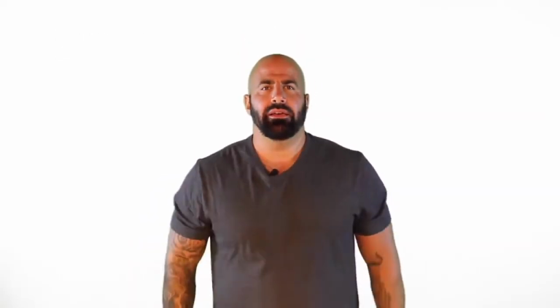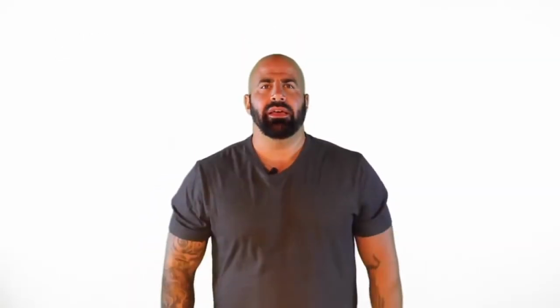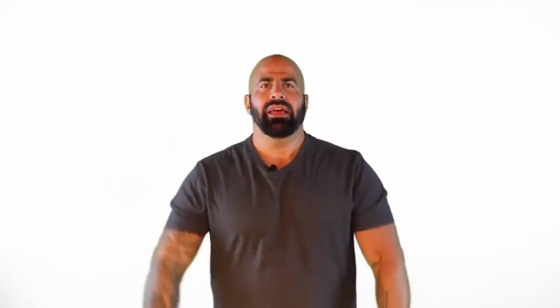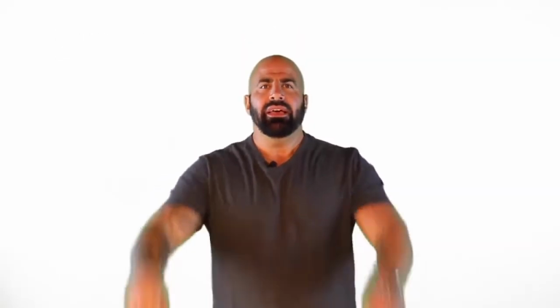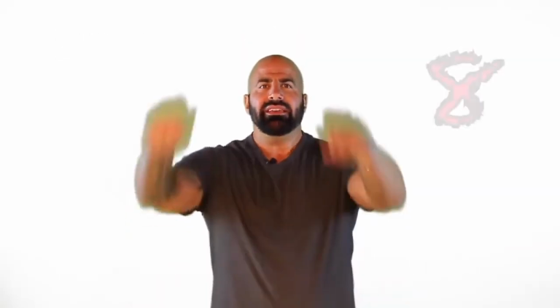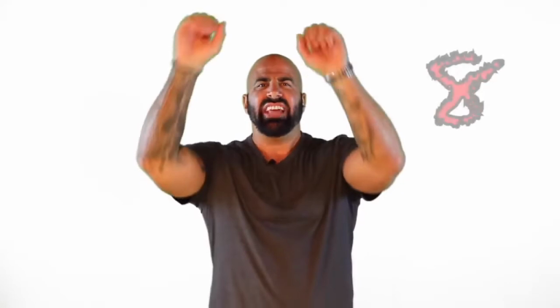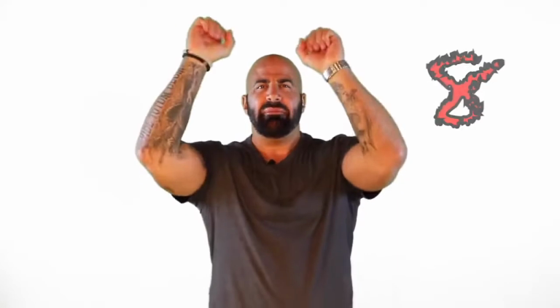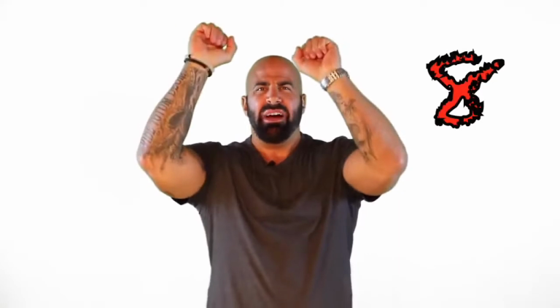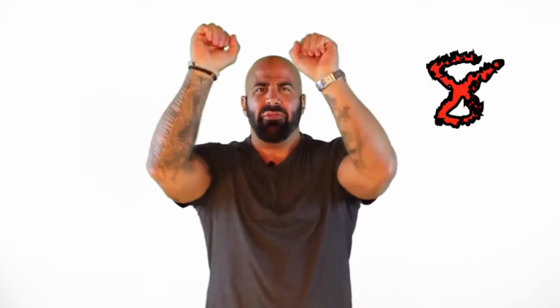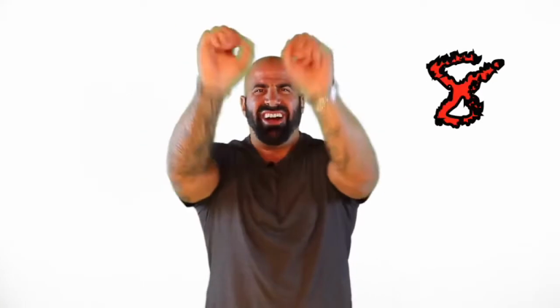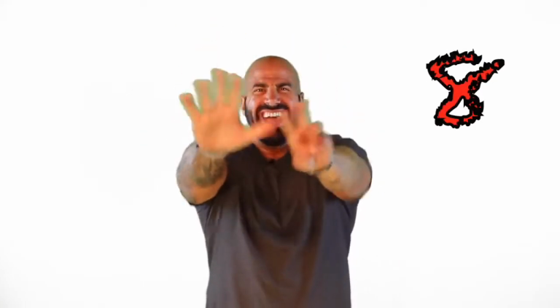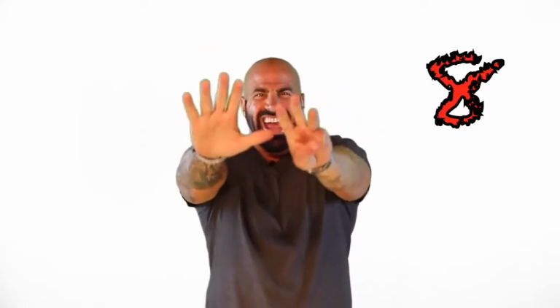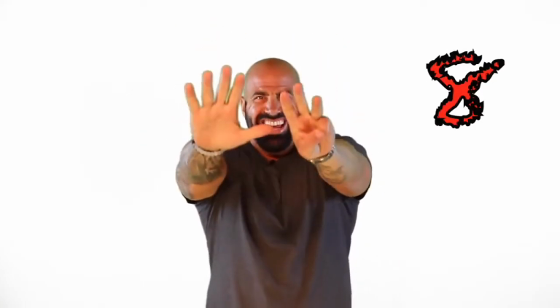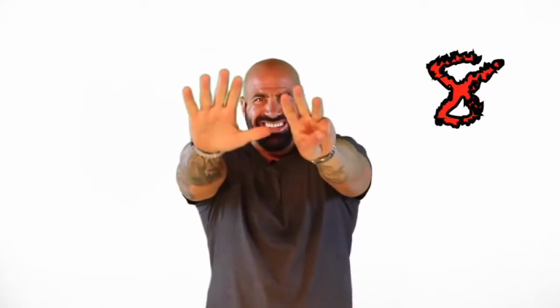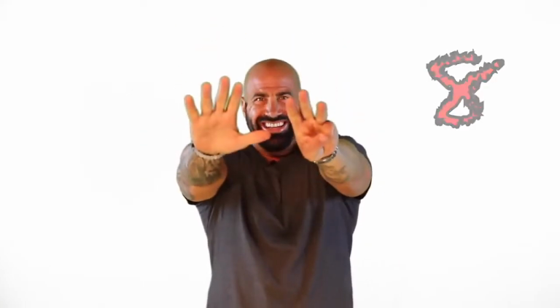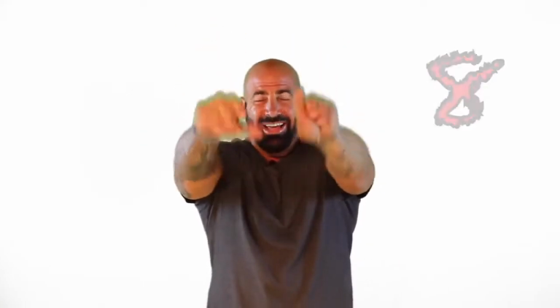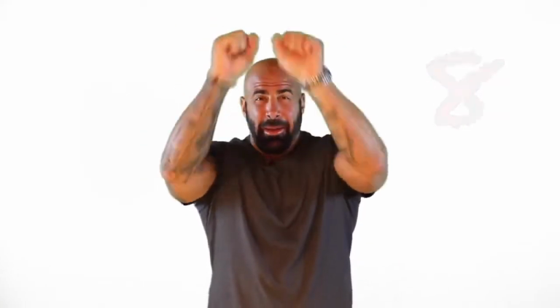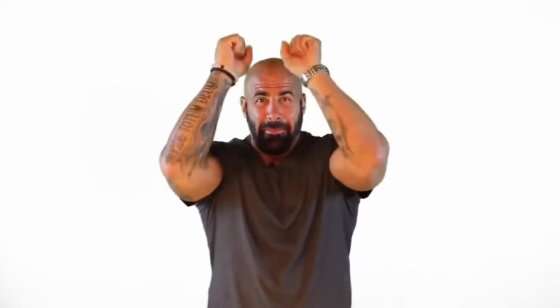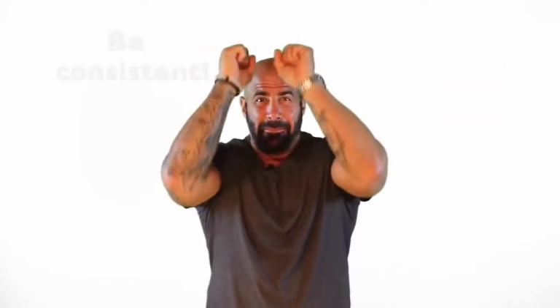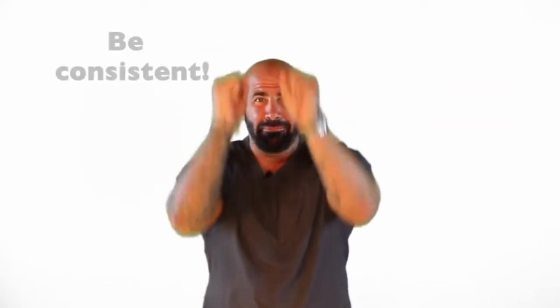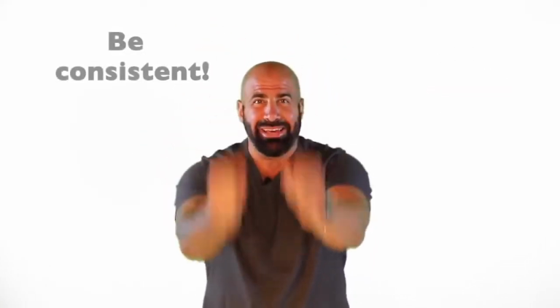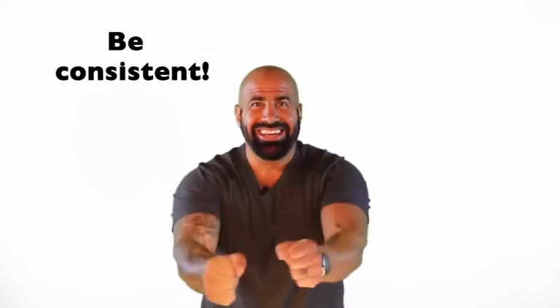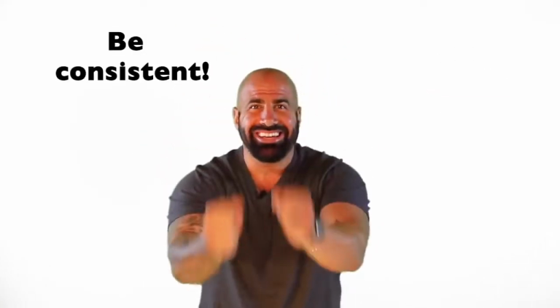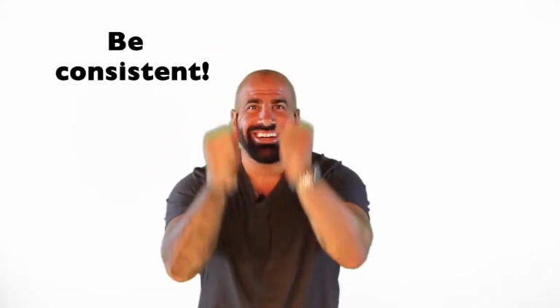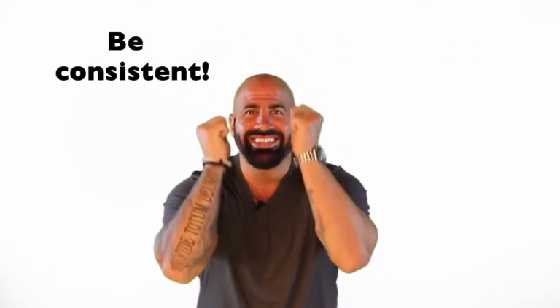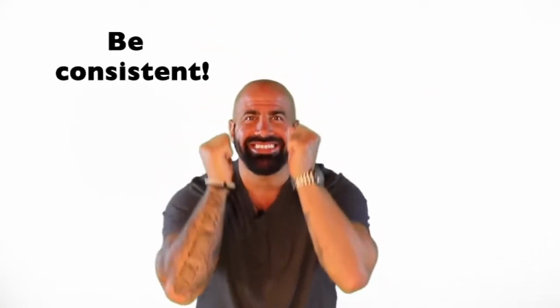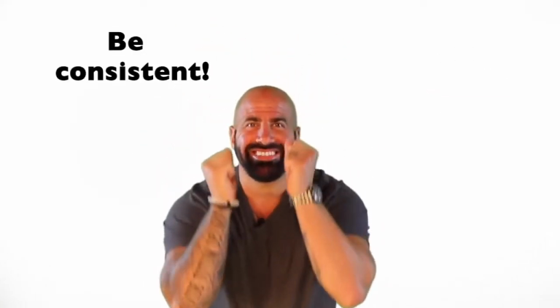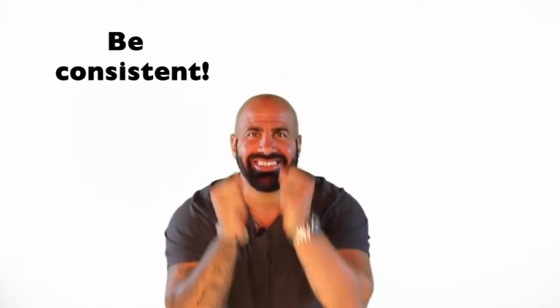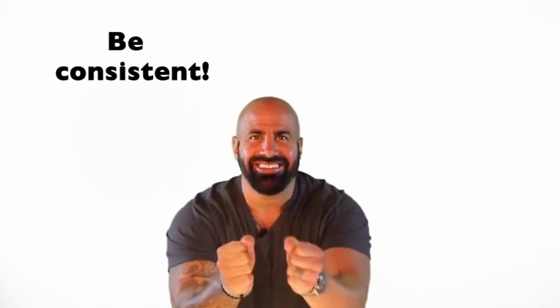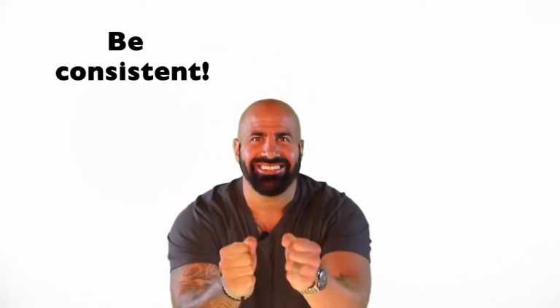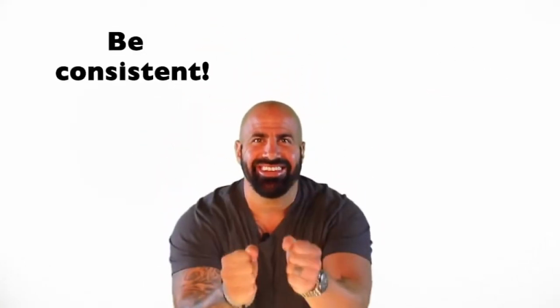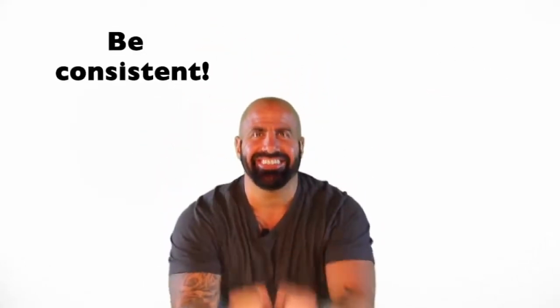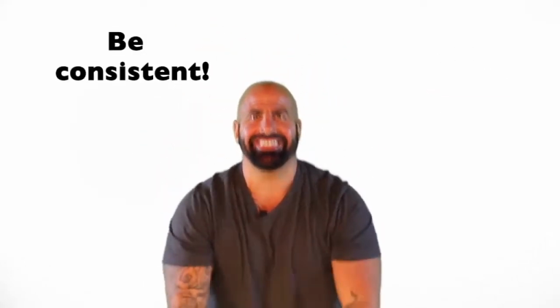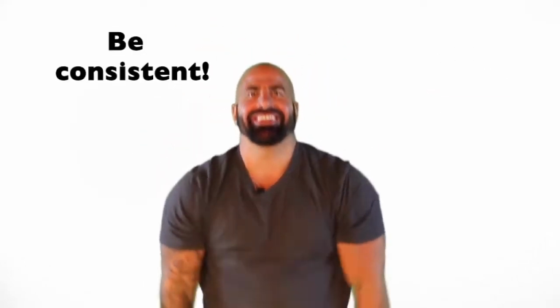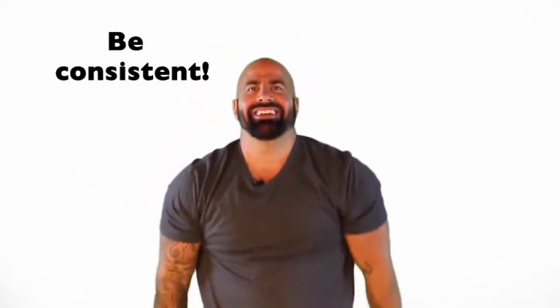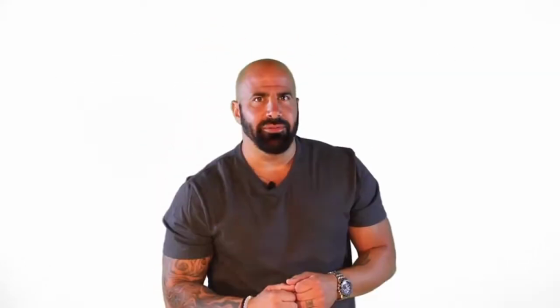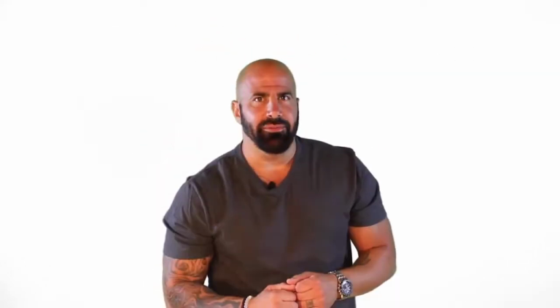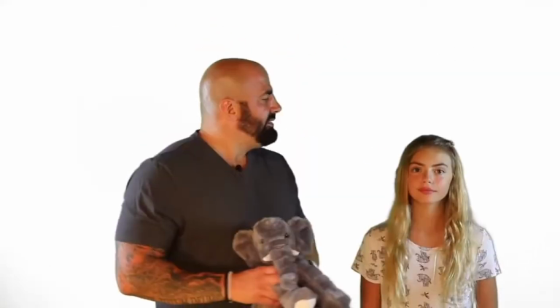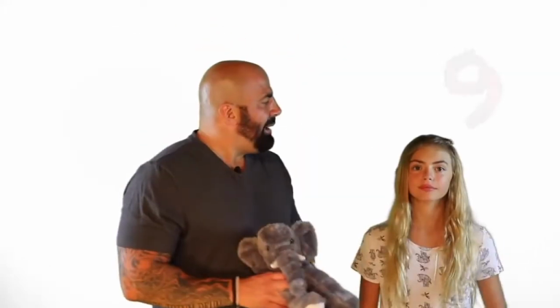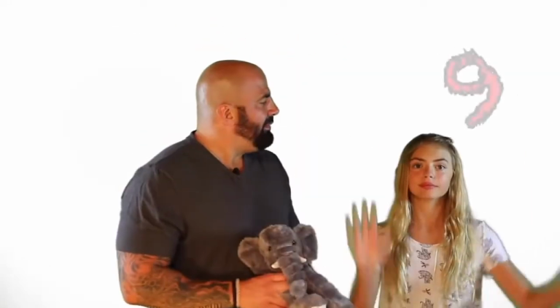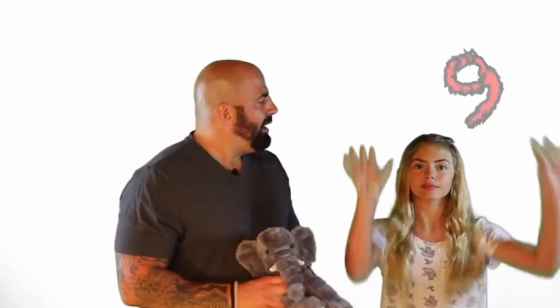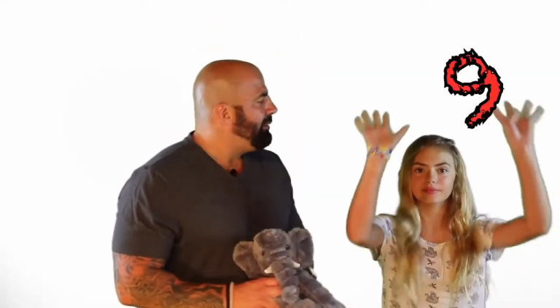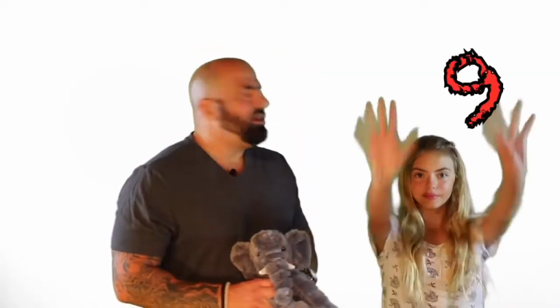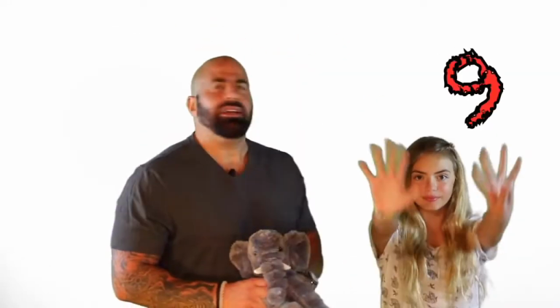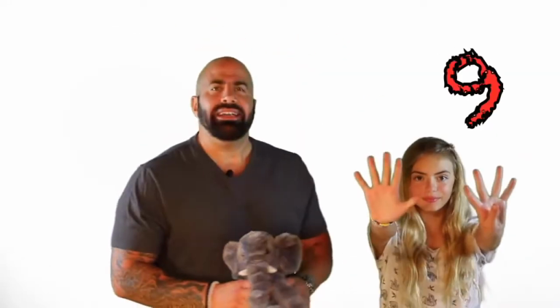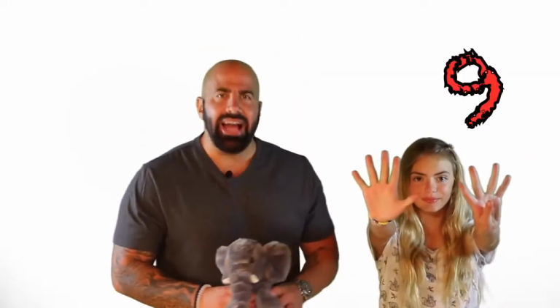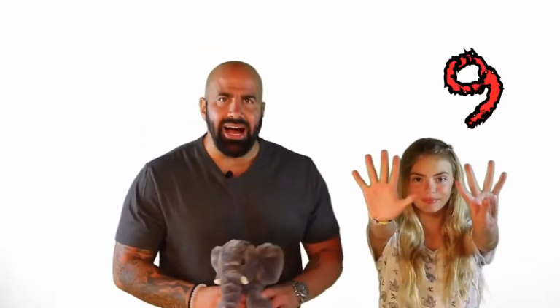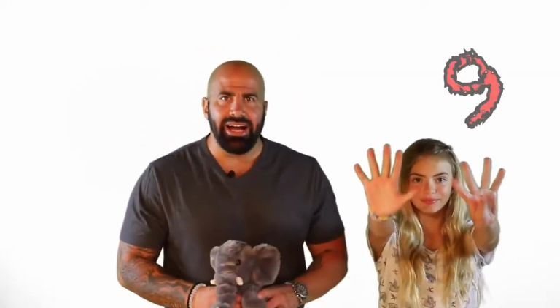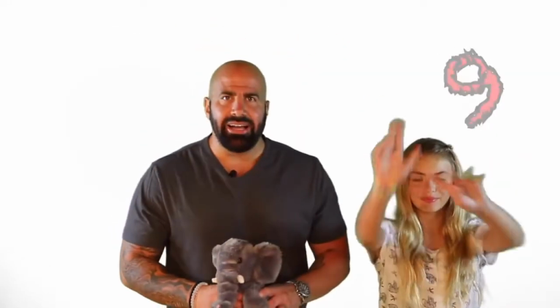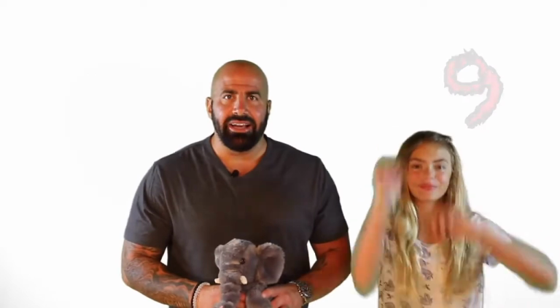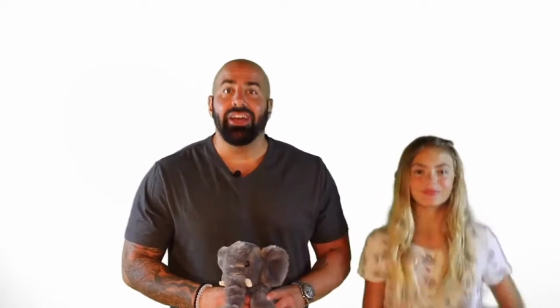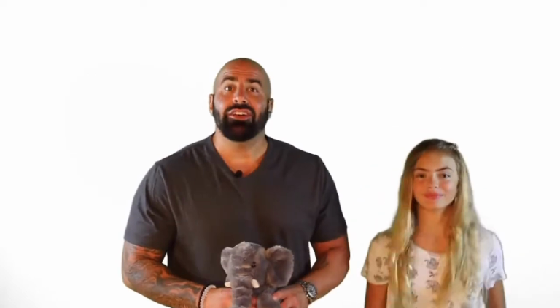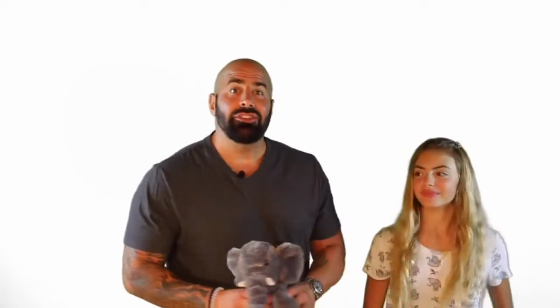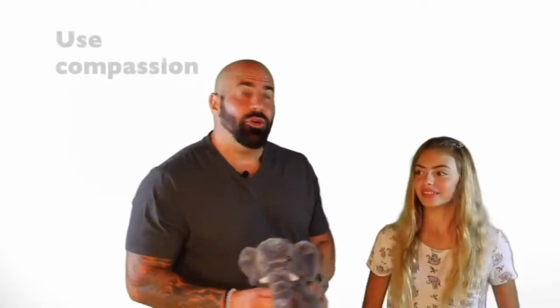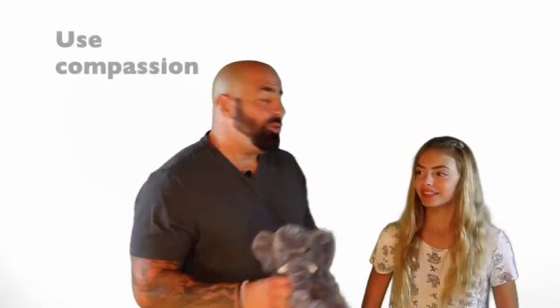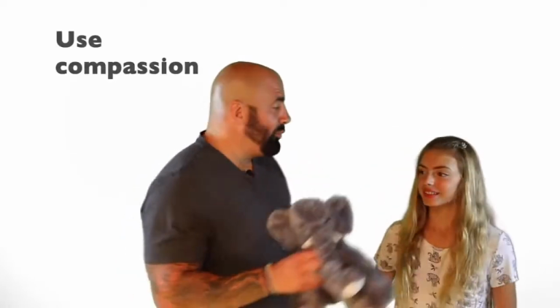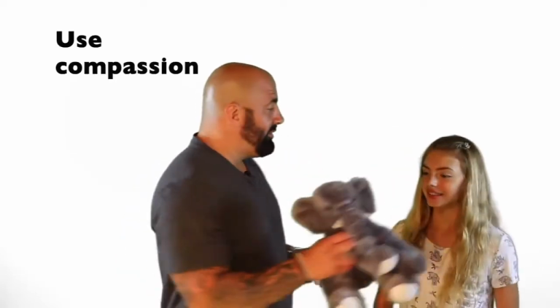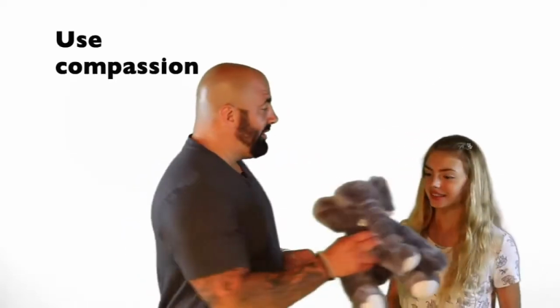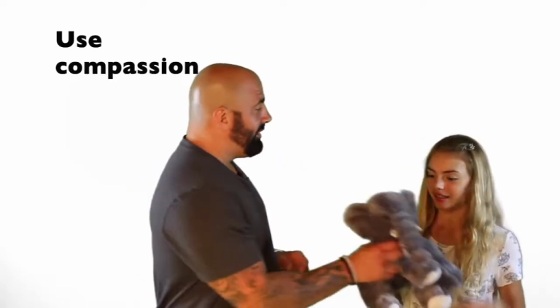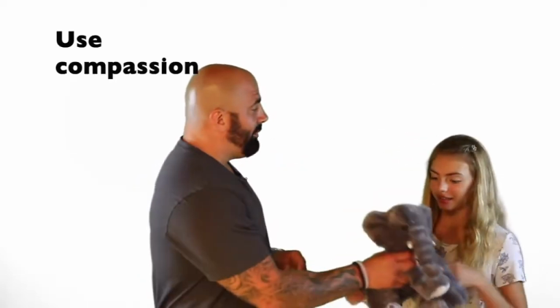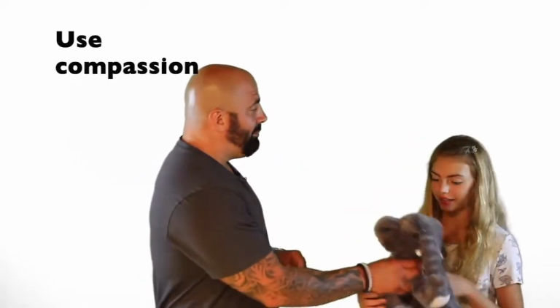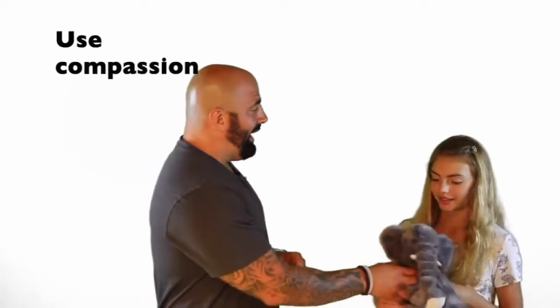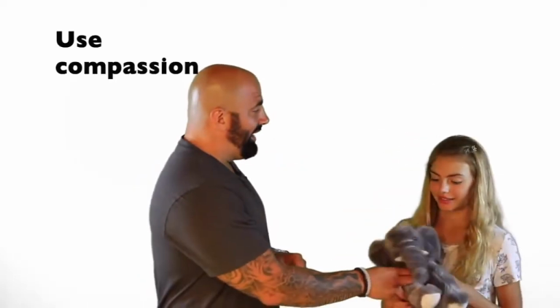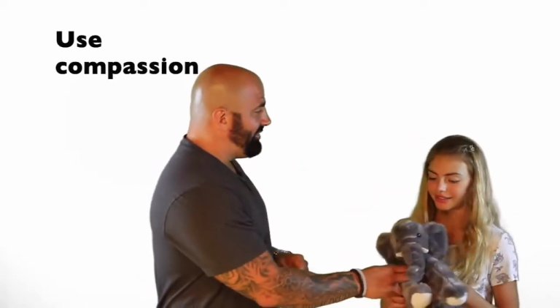Step number eight: be consistent. Step number nine: use compassion.